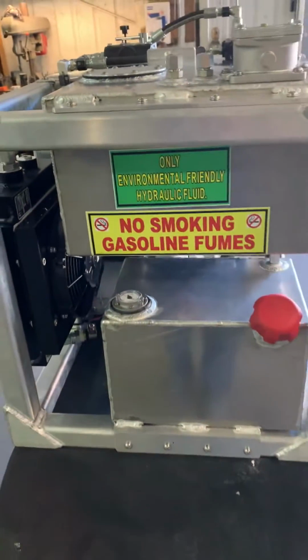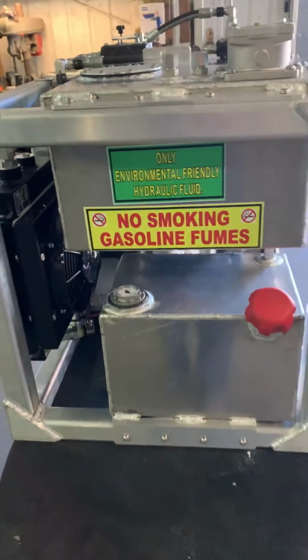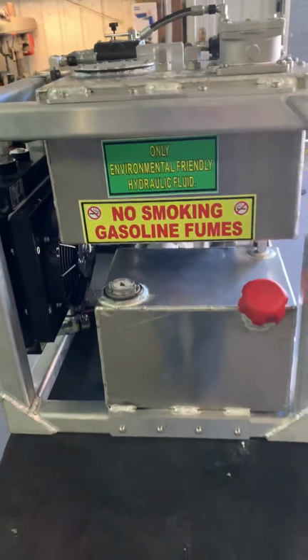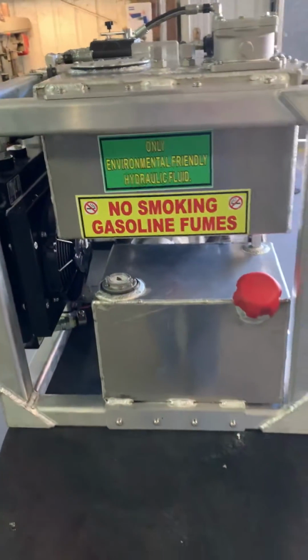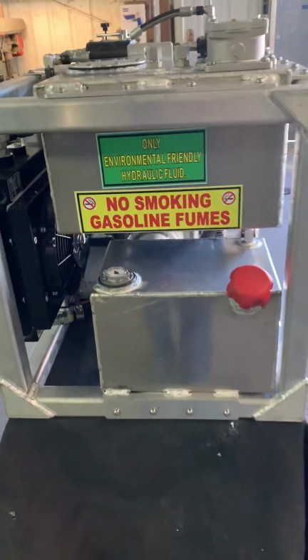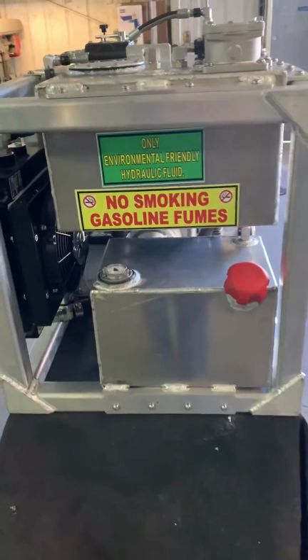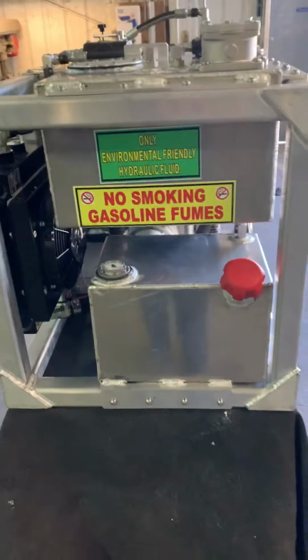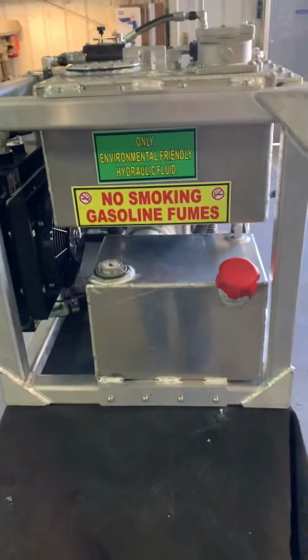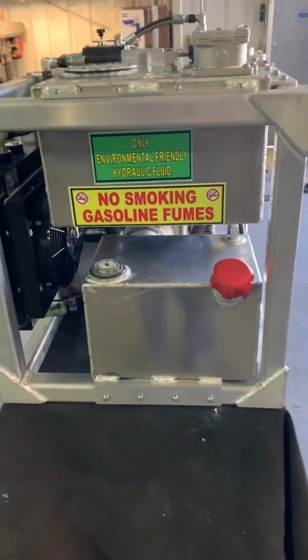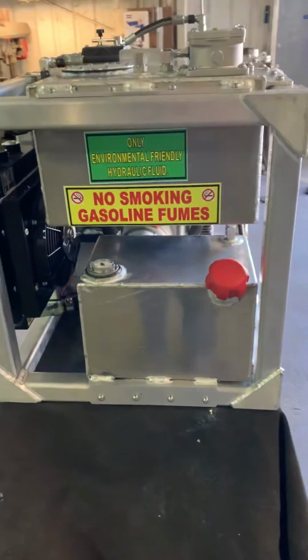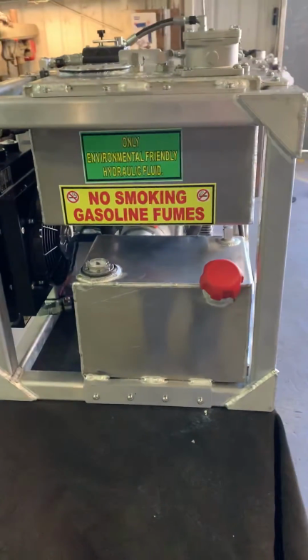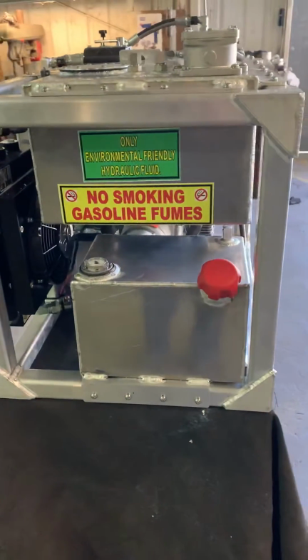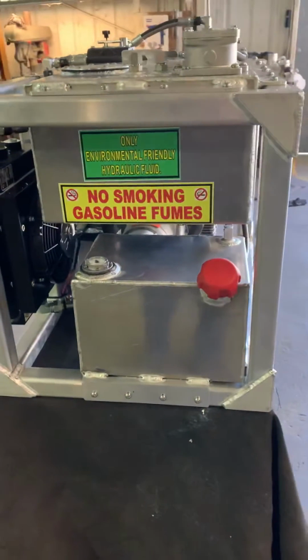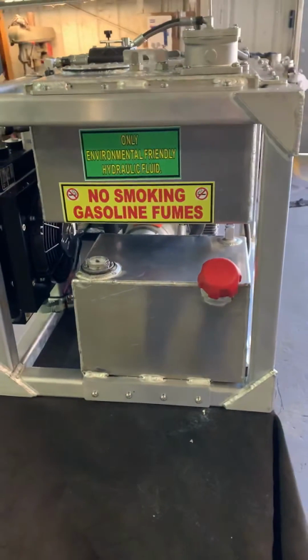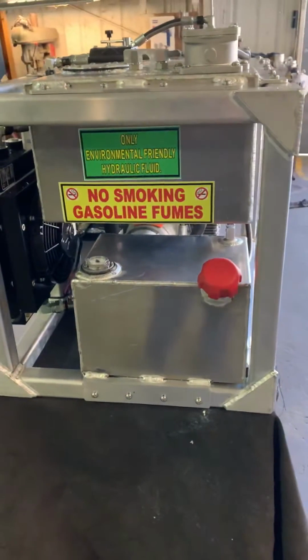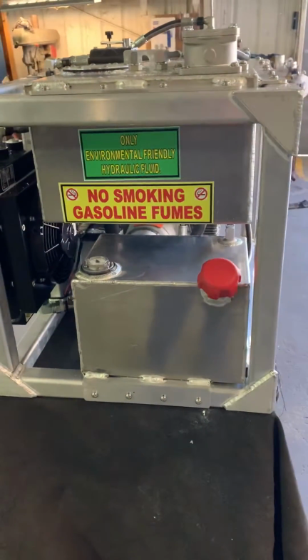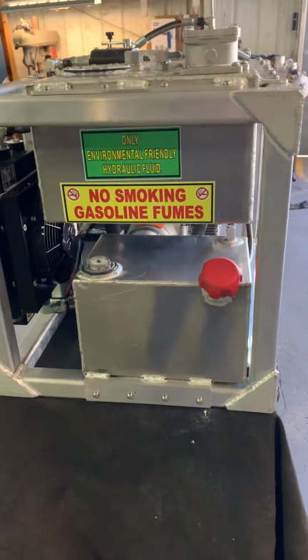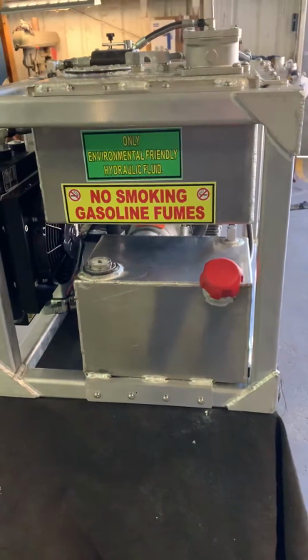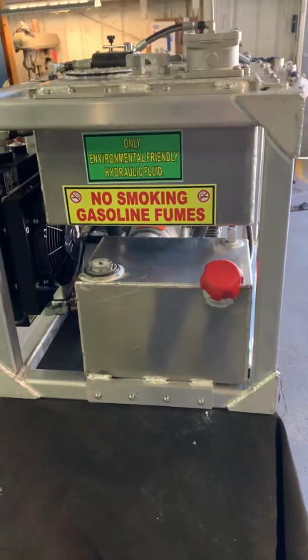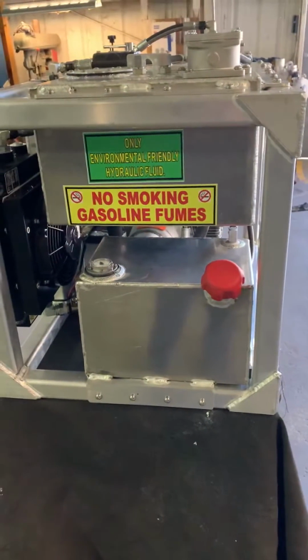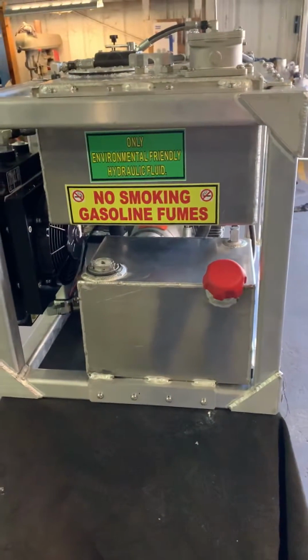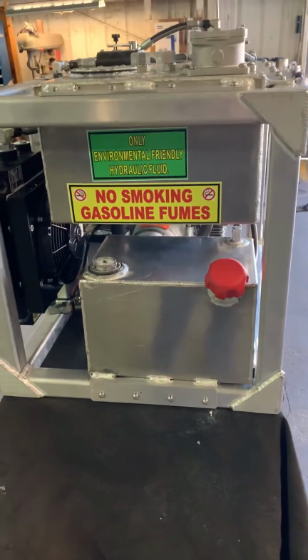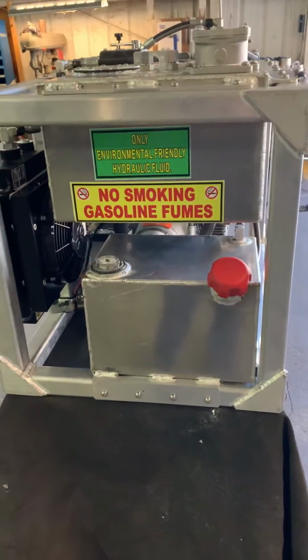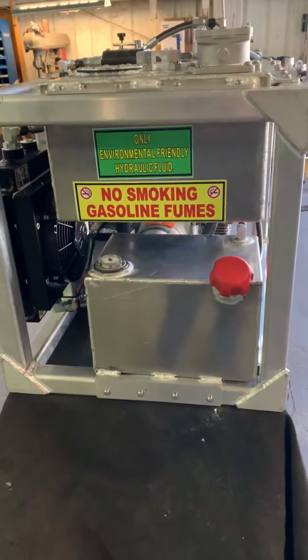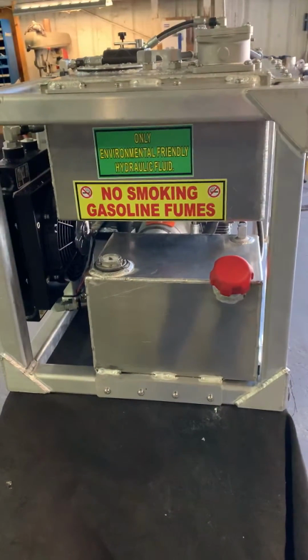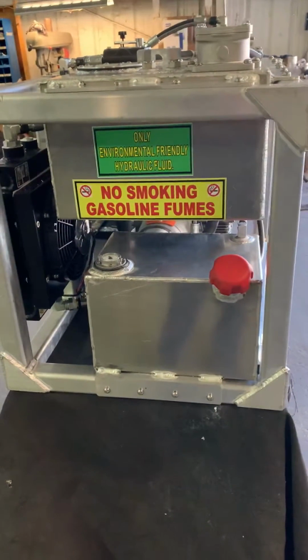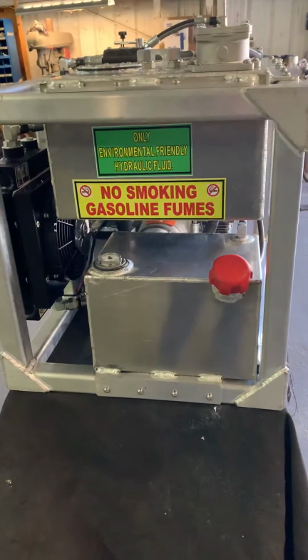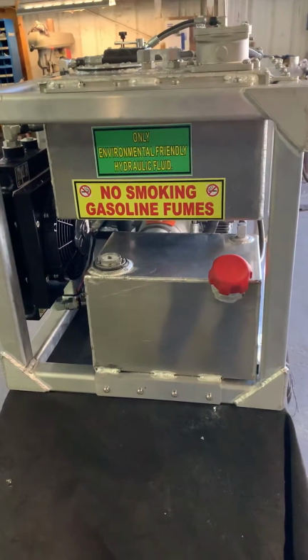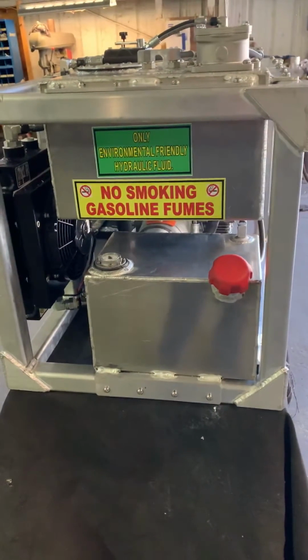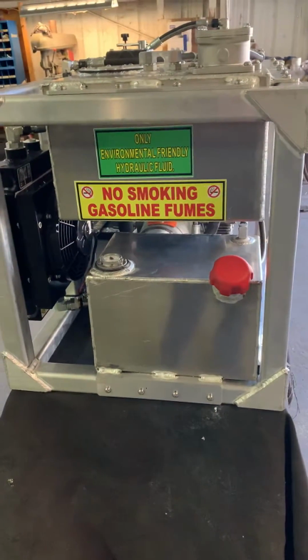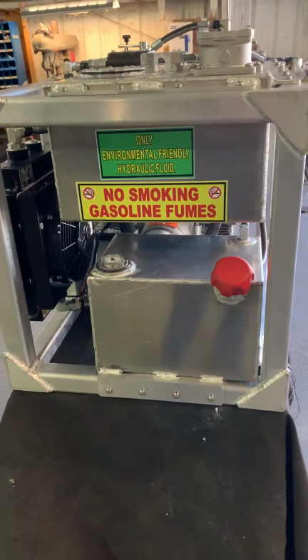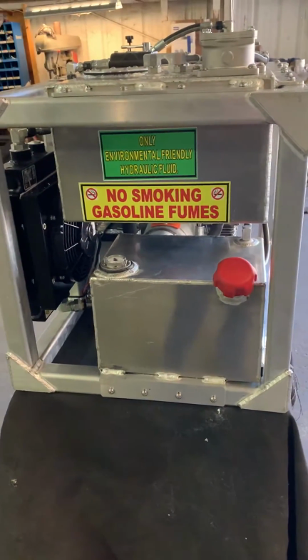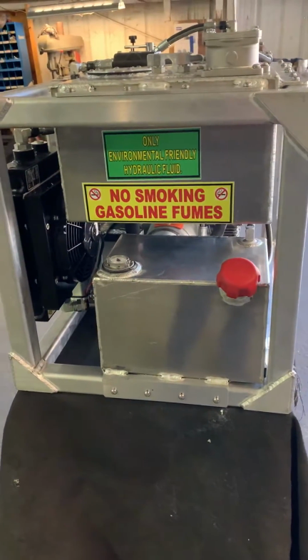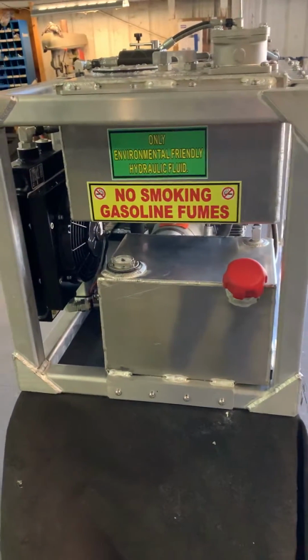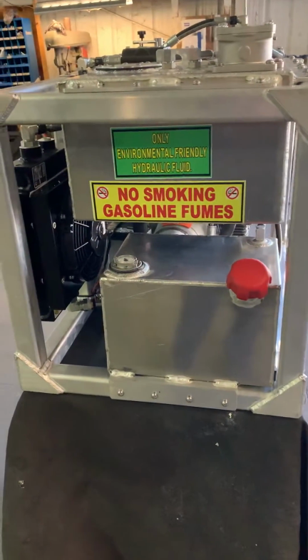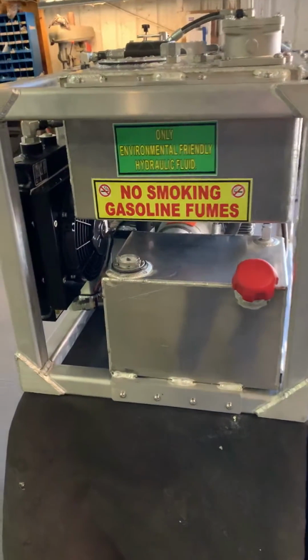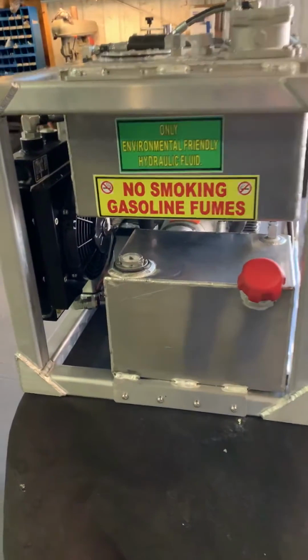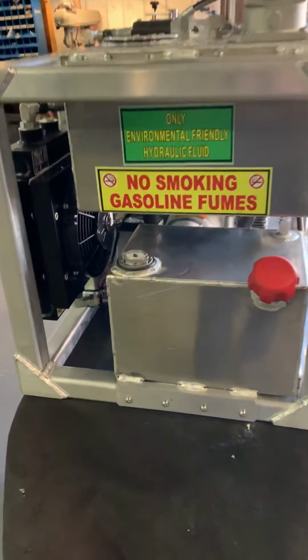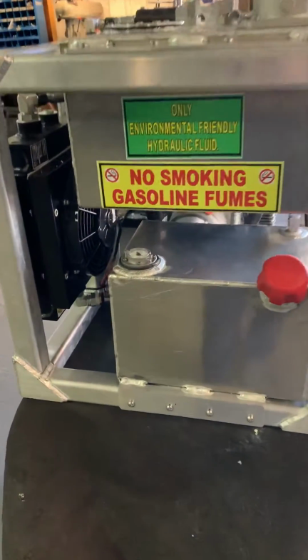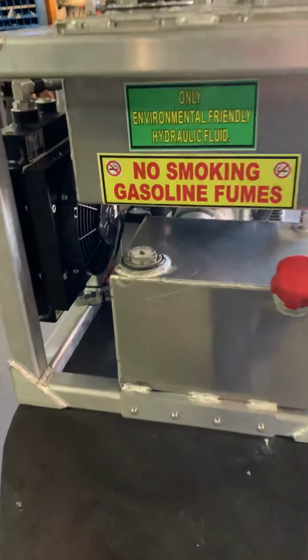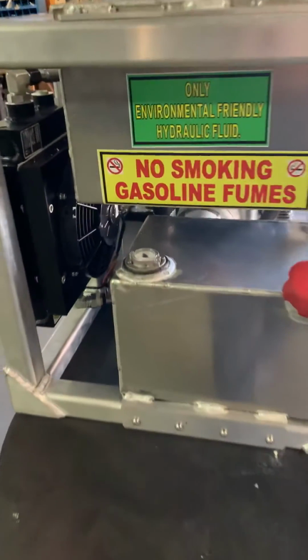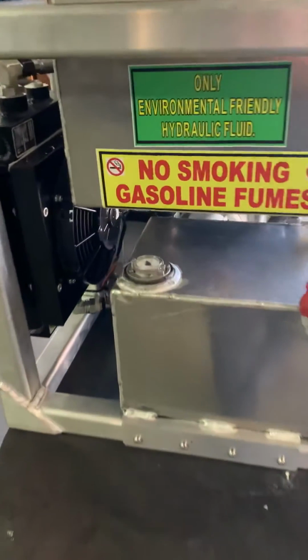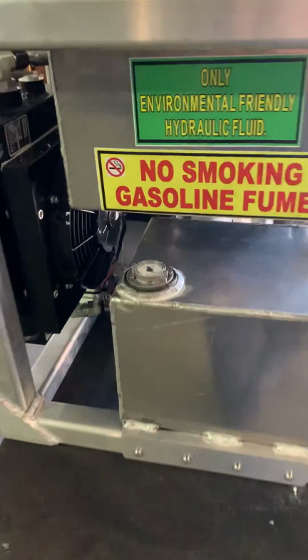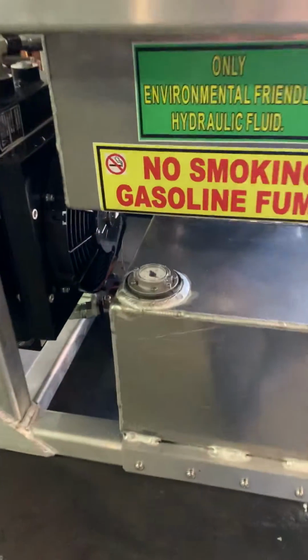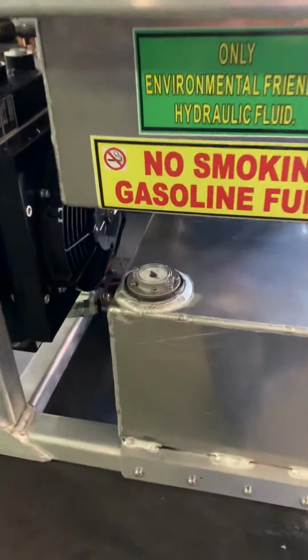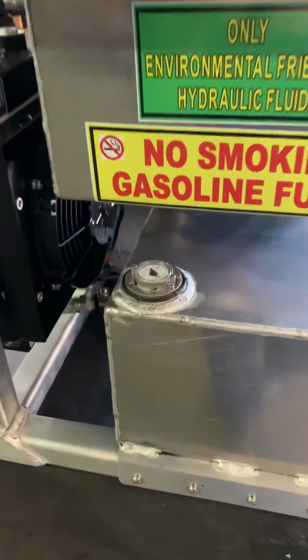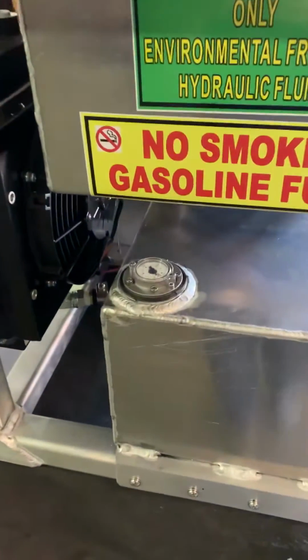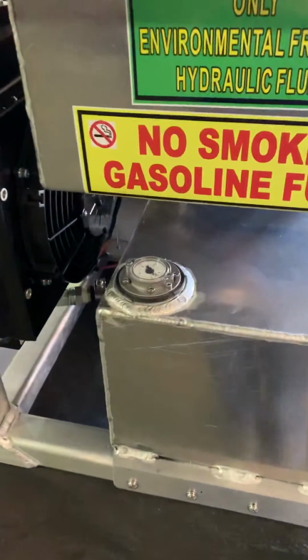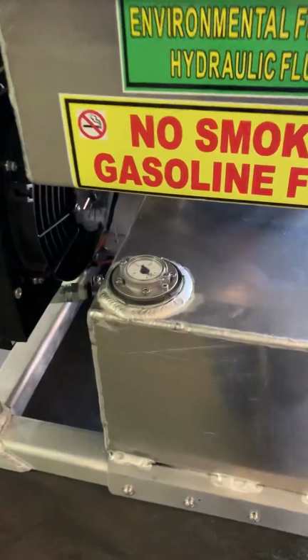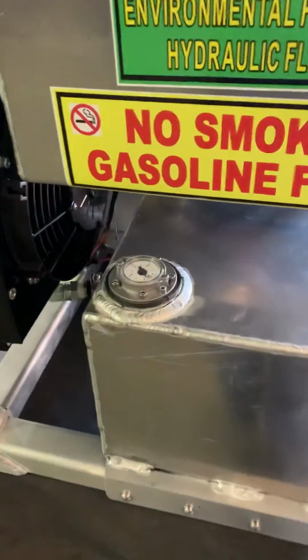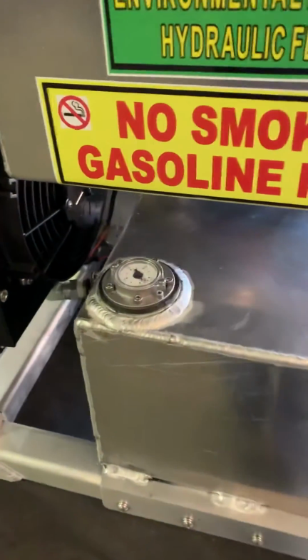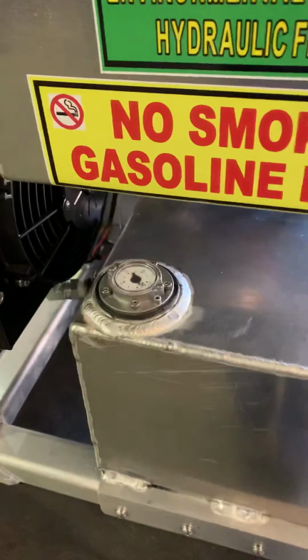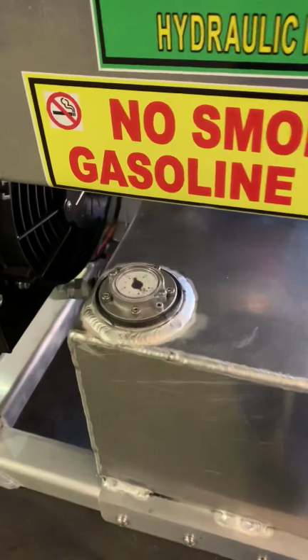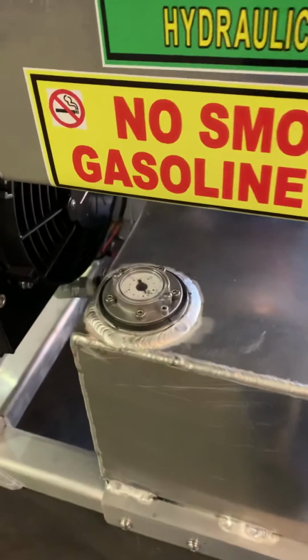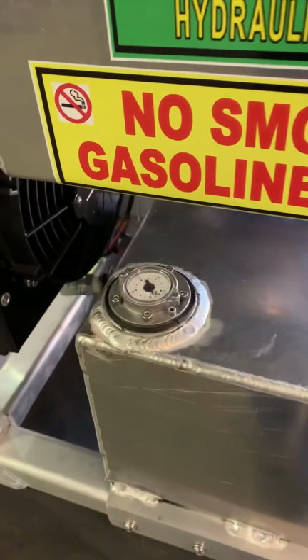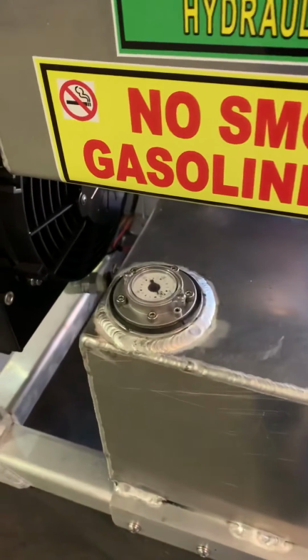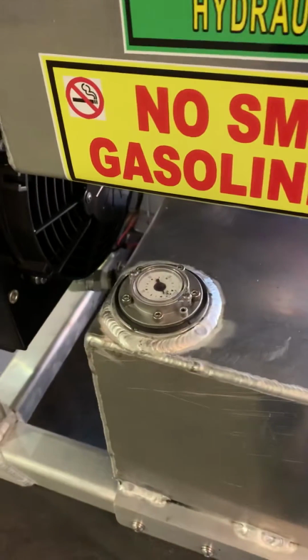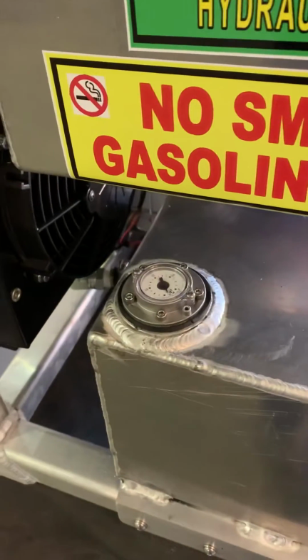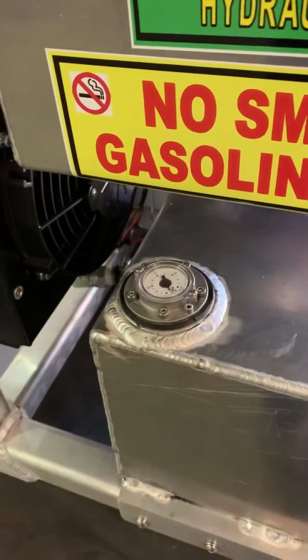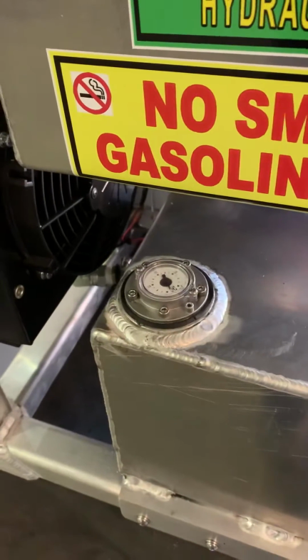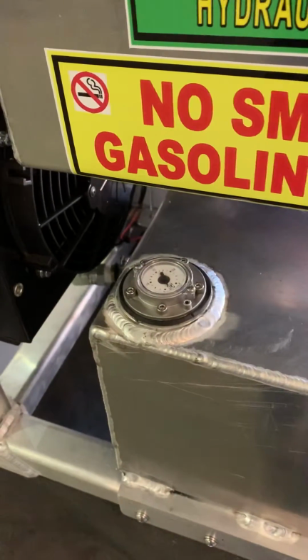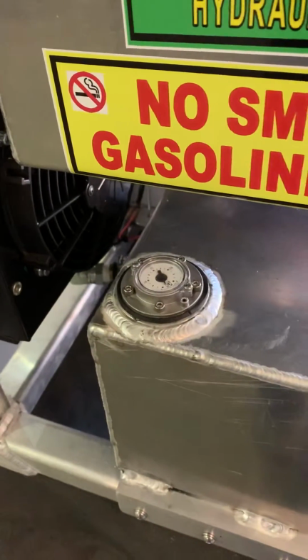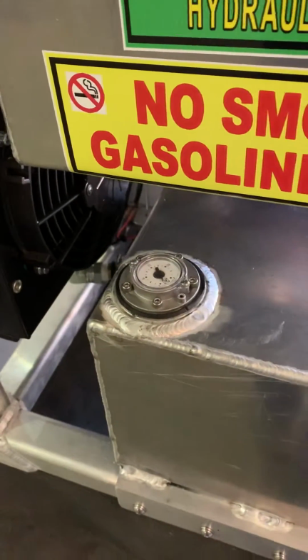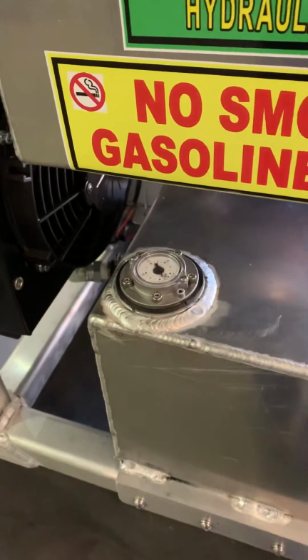Down below is the fuel tank, it's five gallons, mechanical gauge — can't go wrong there, you always know what's in there.